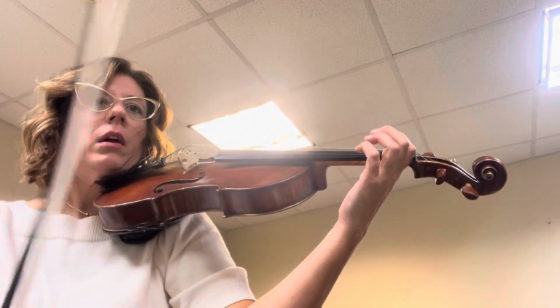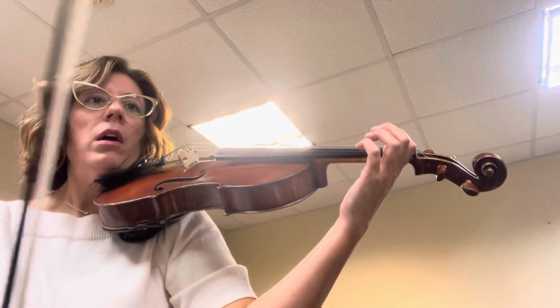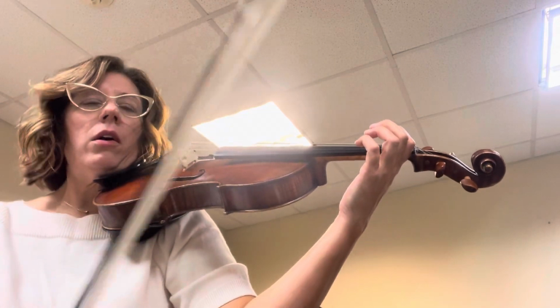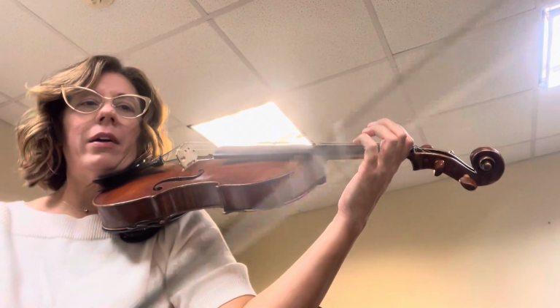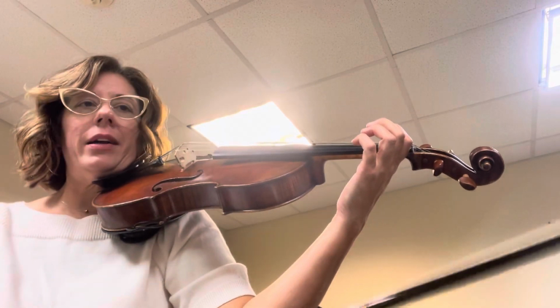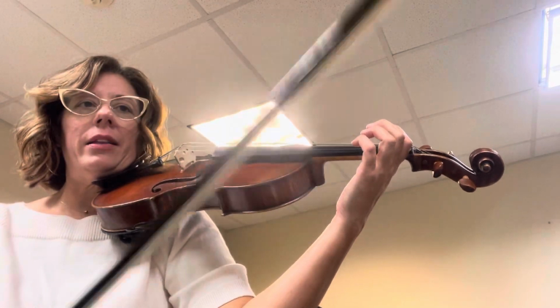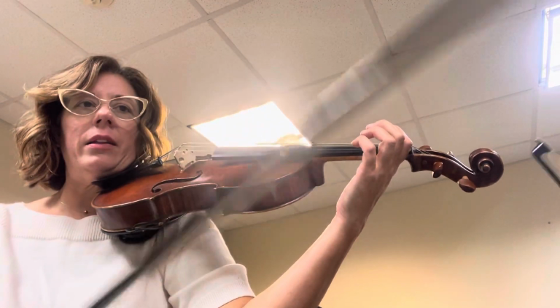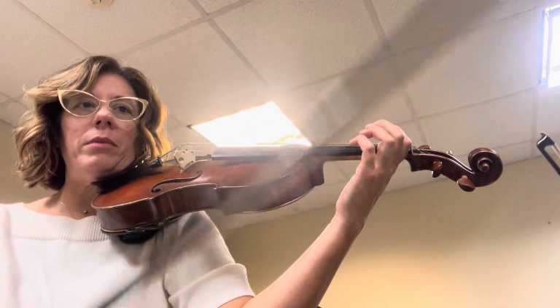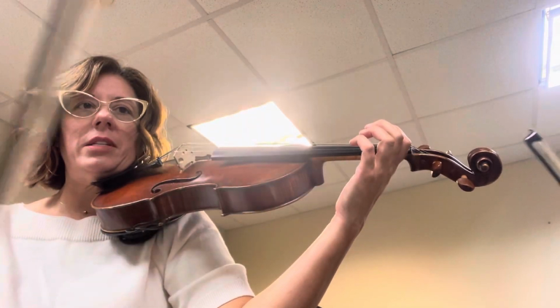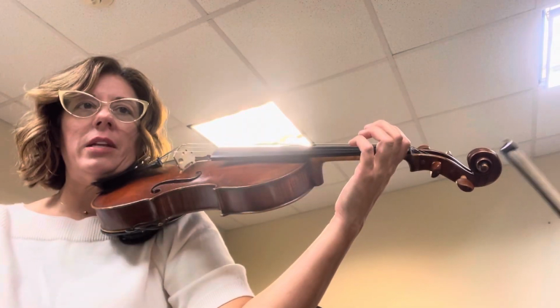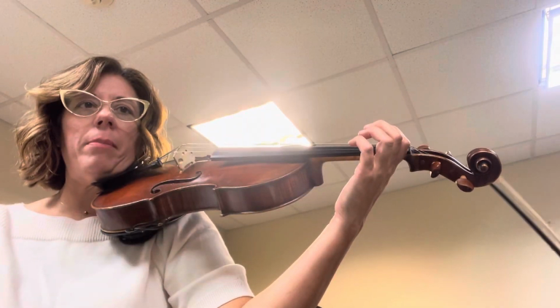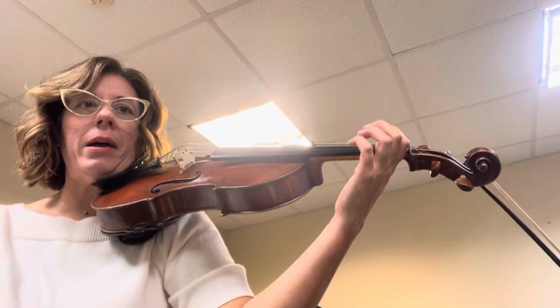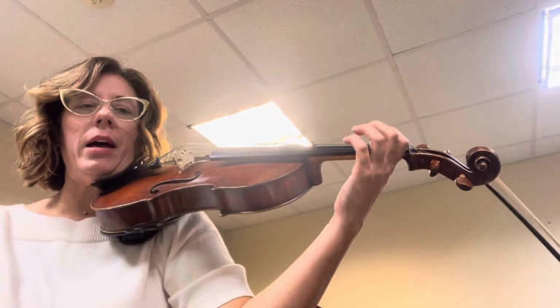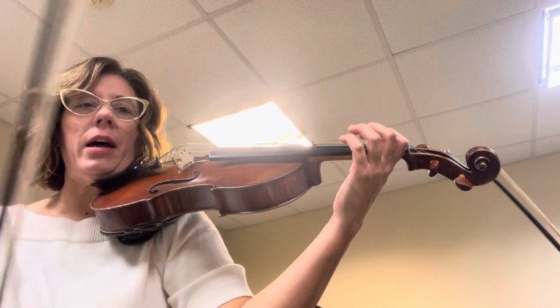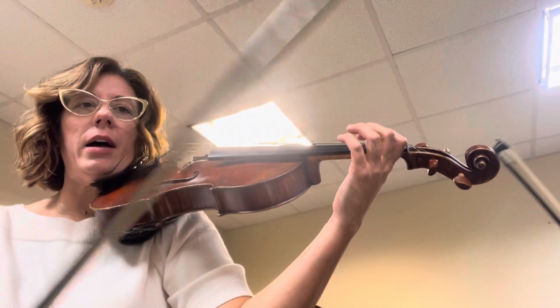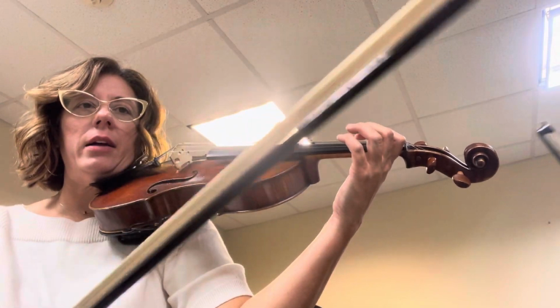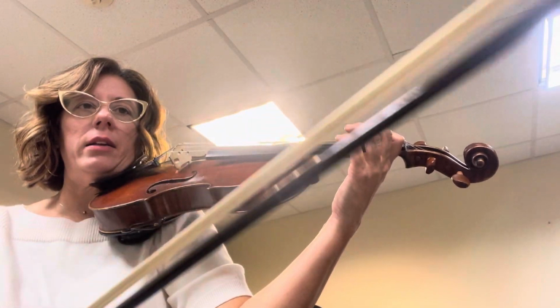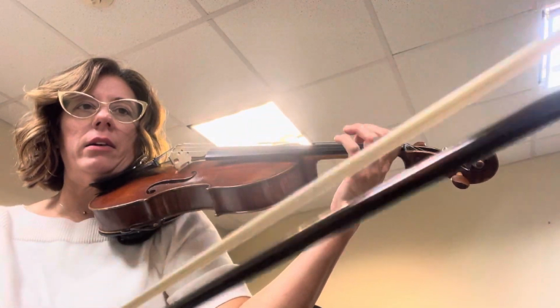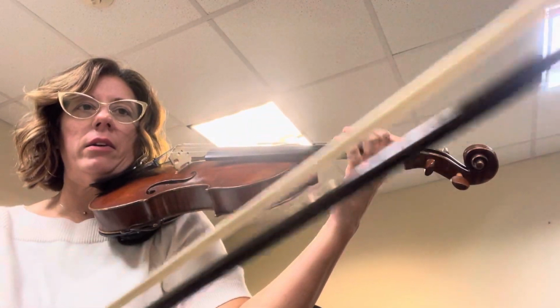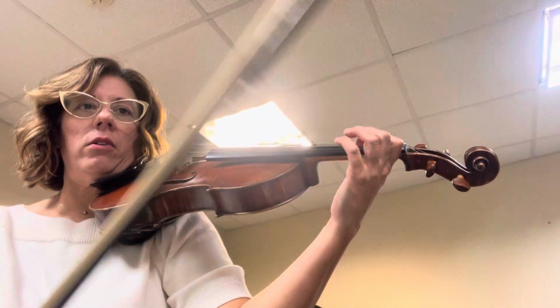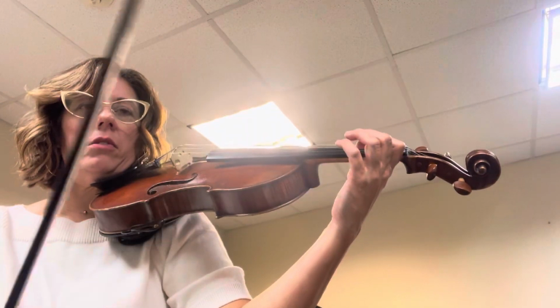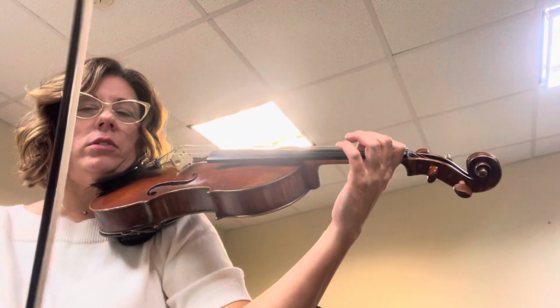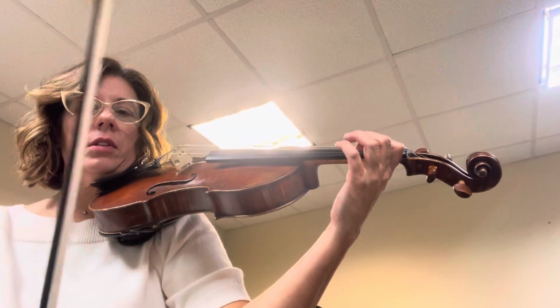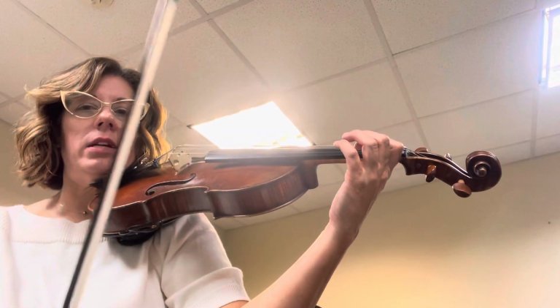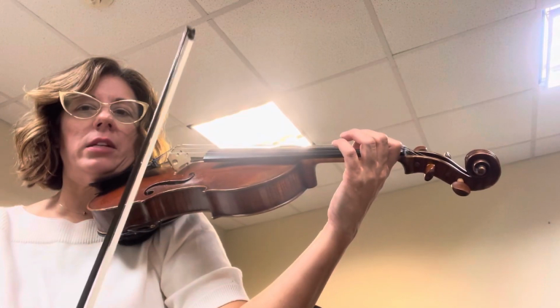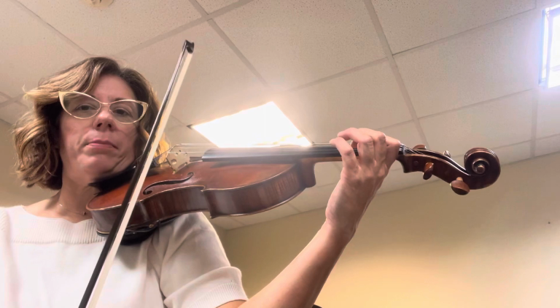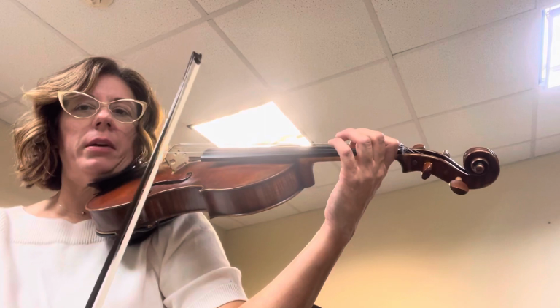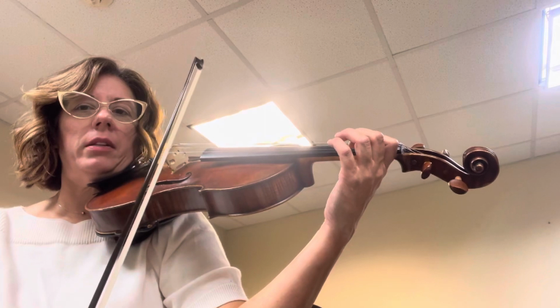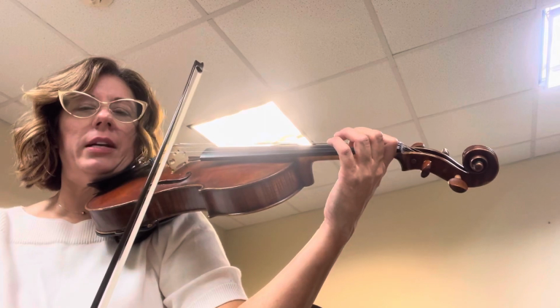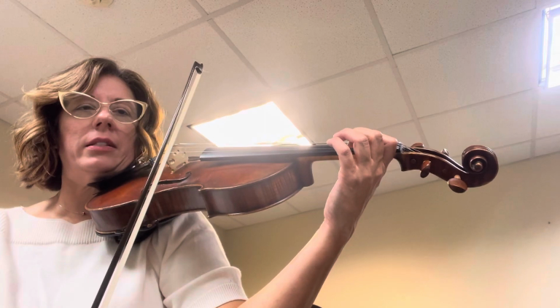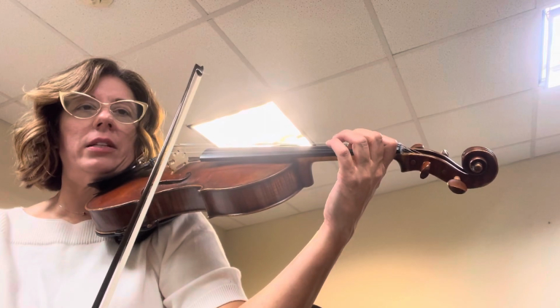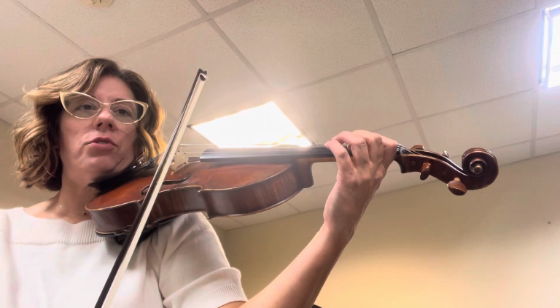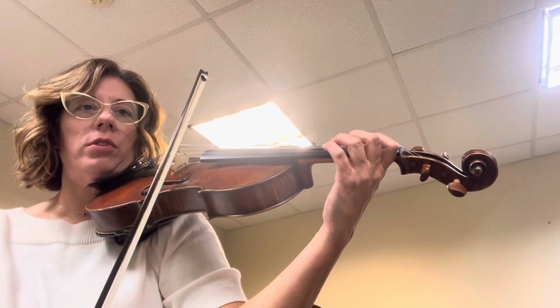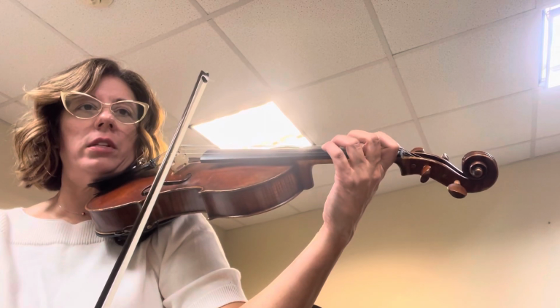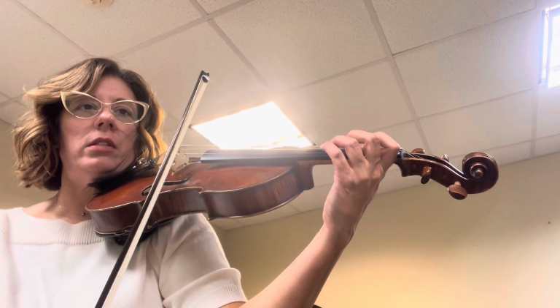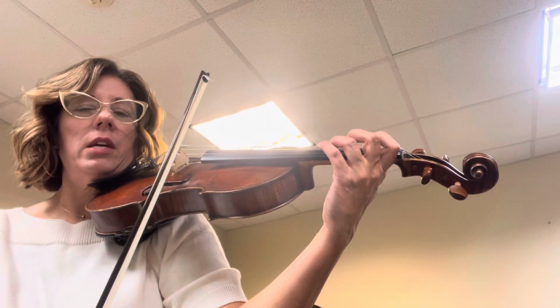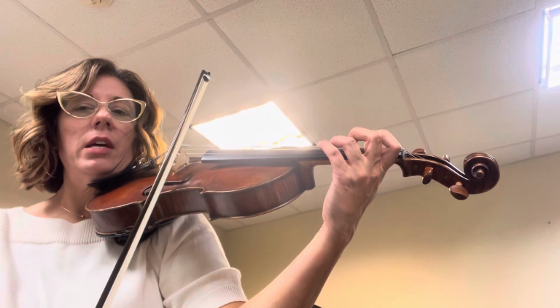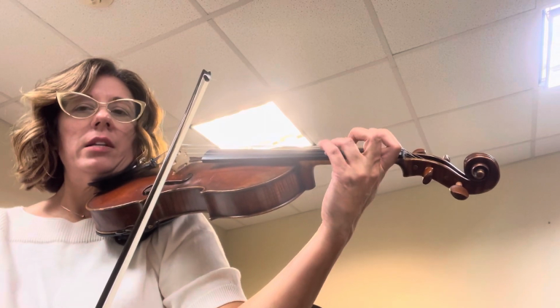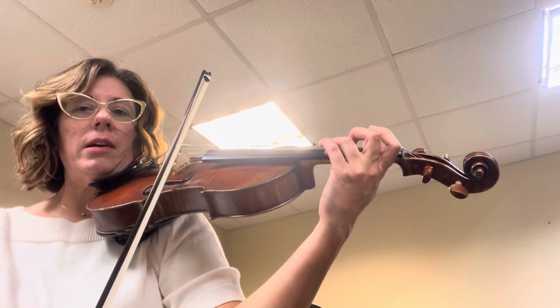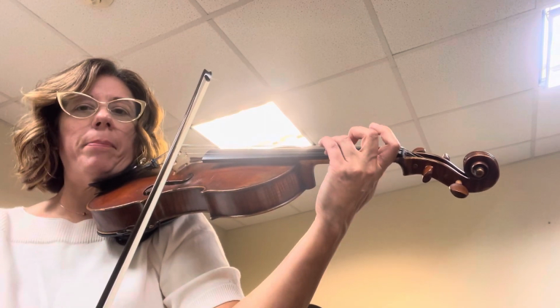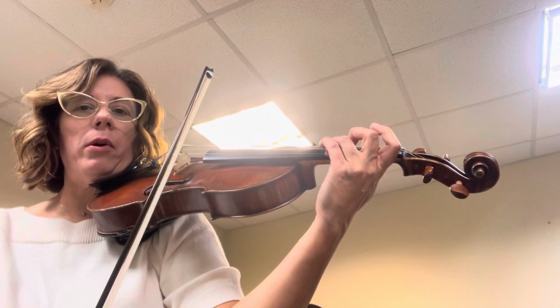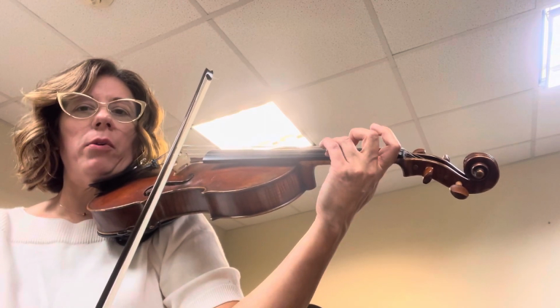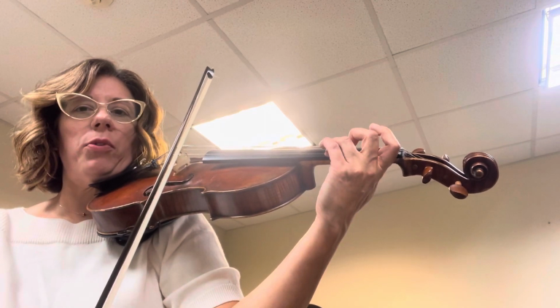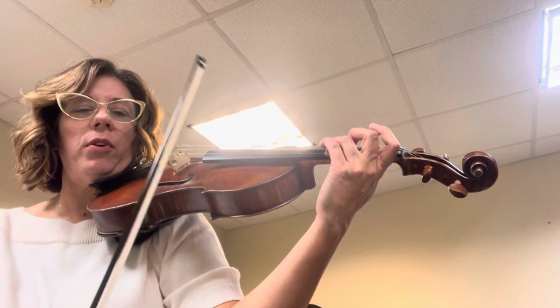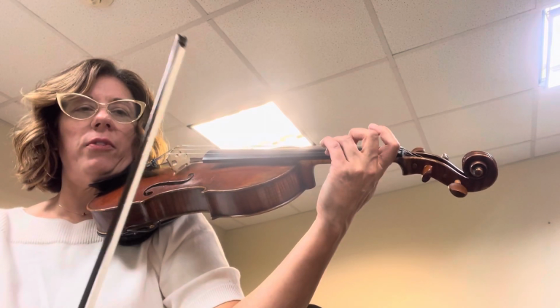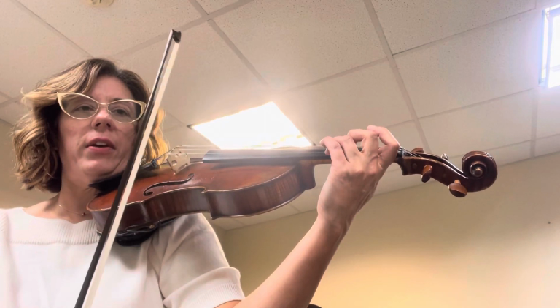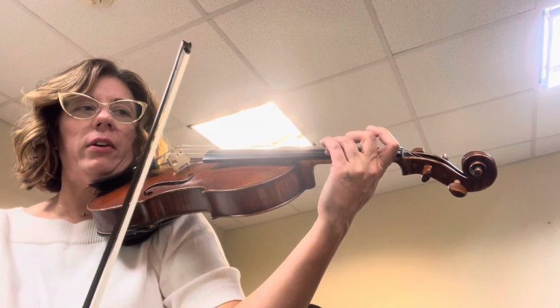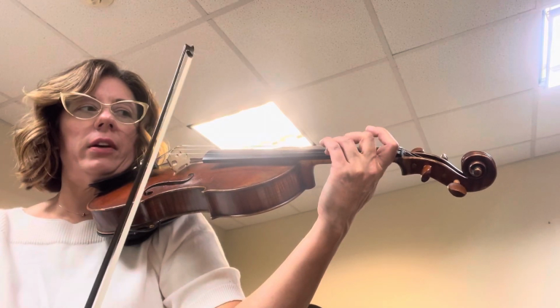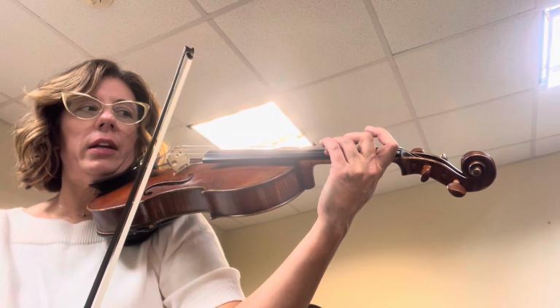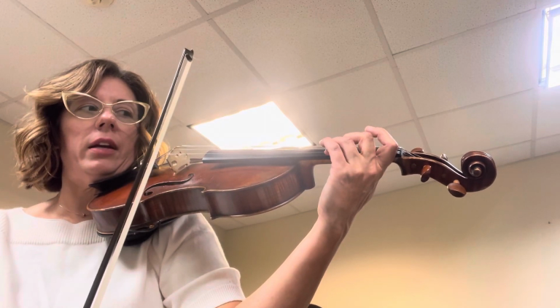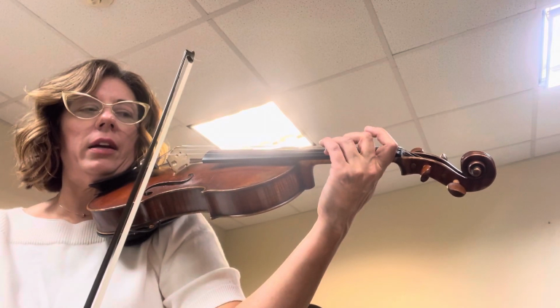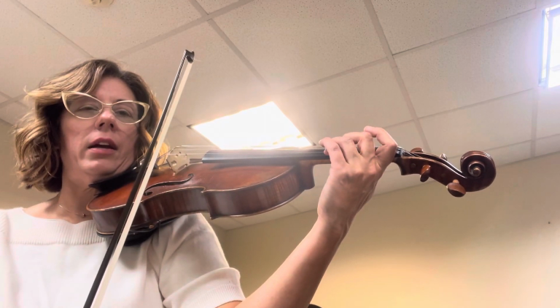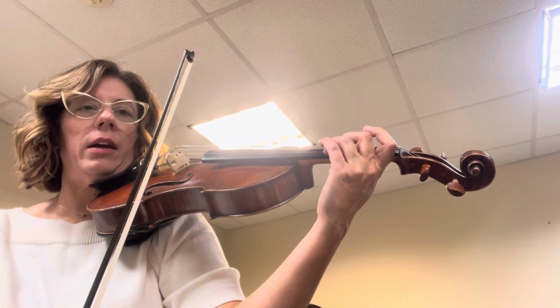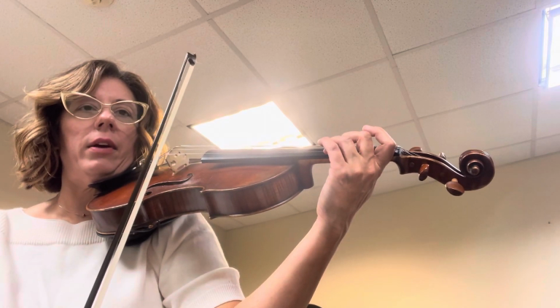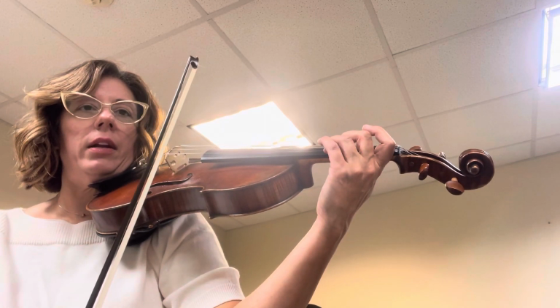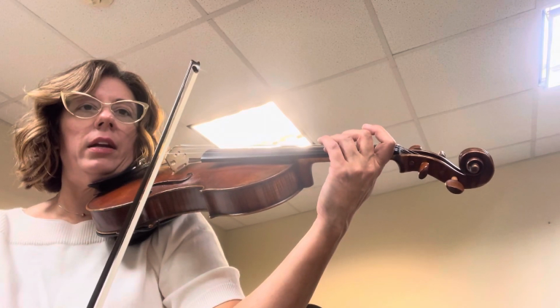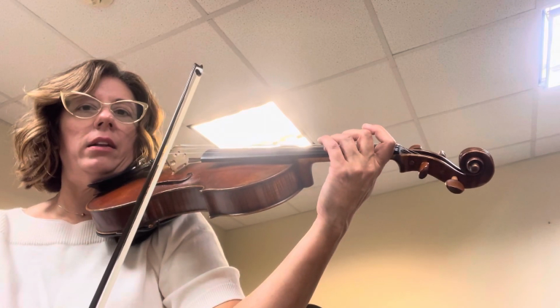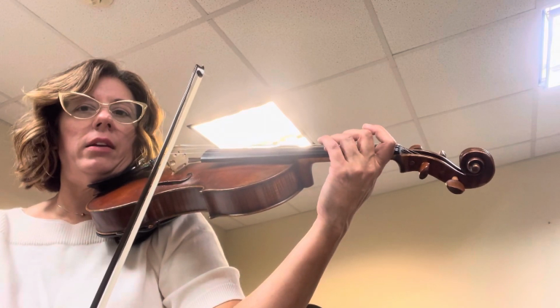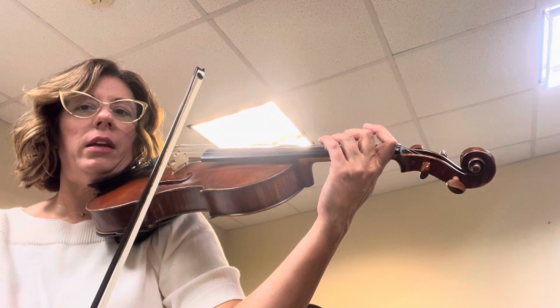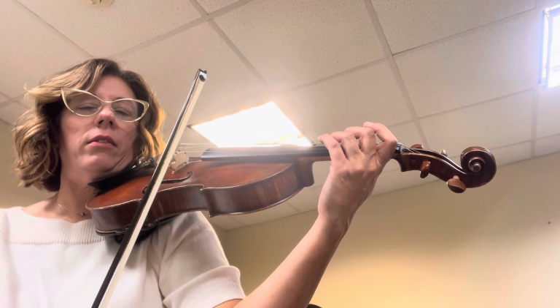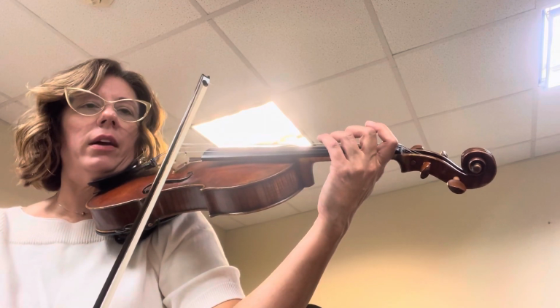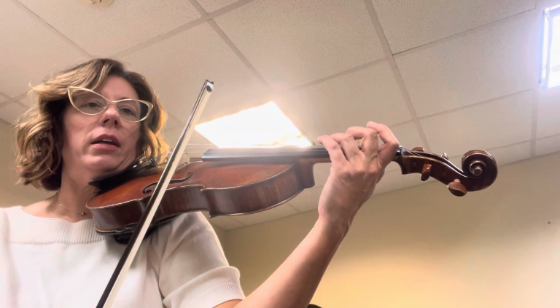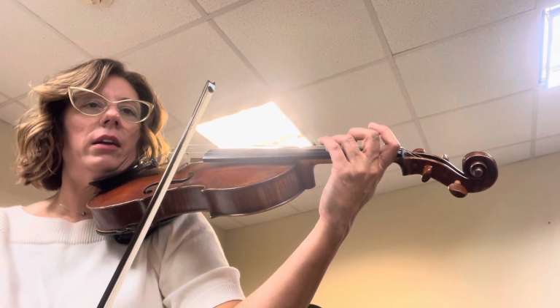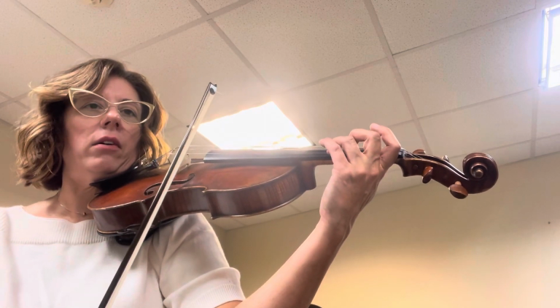Okay, then we skip ahead. Now go to the next part, the next entrance. So I follow the third finger on A. Ready, D, go.